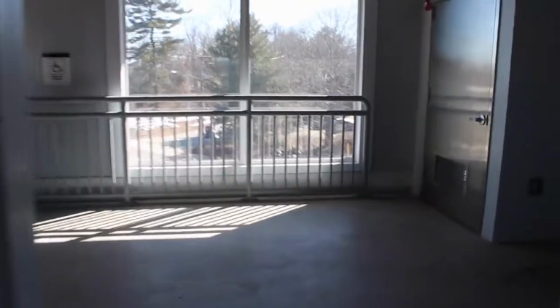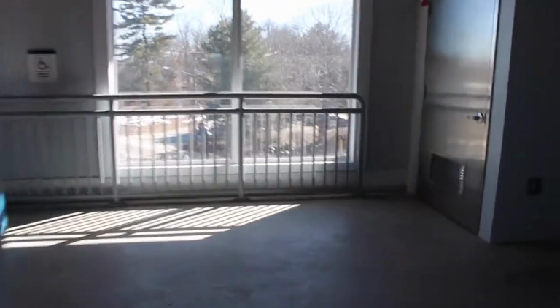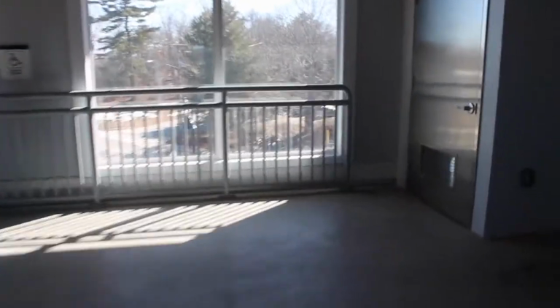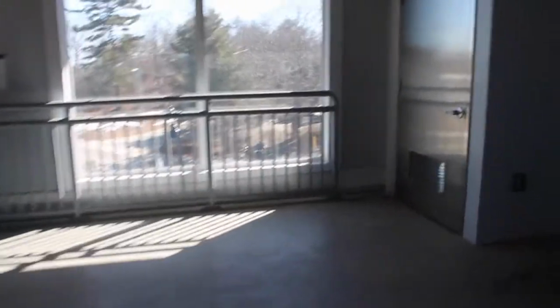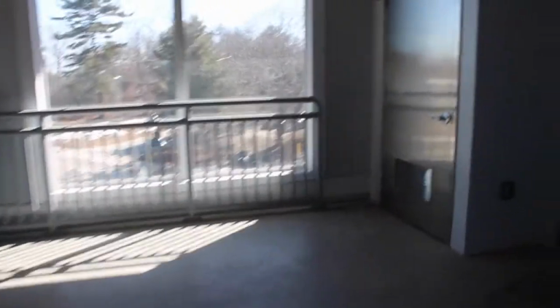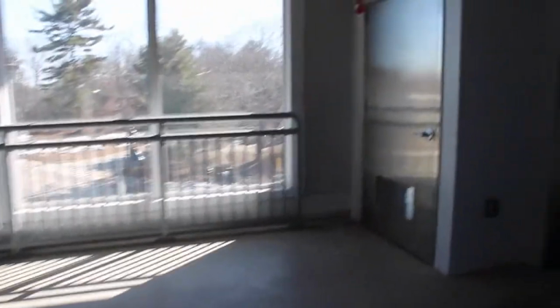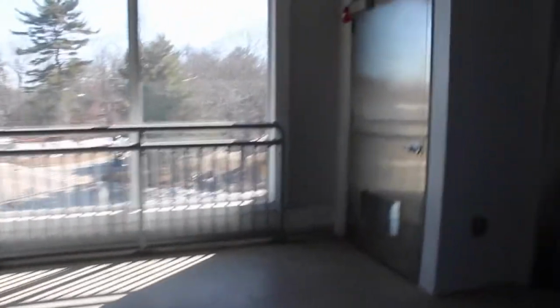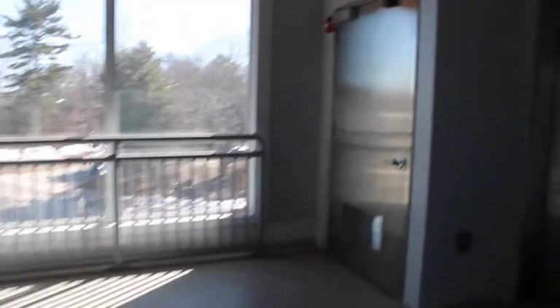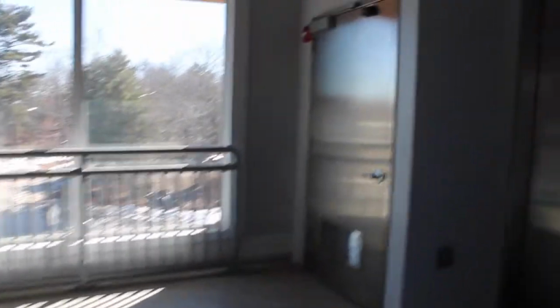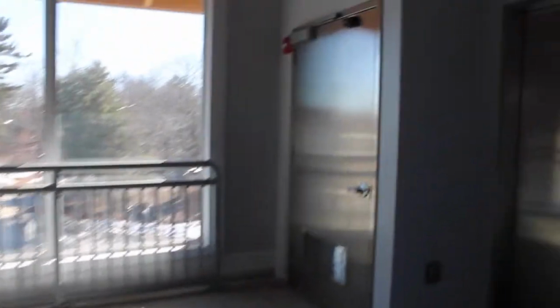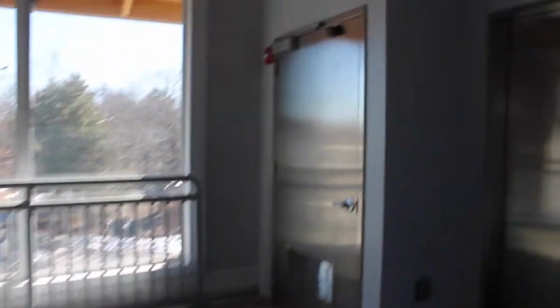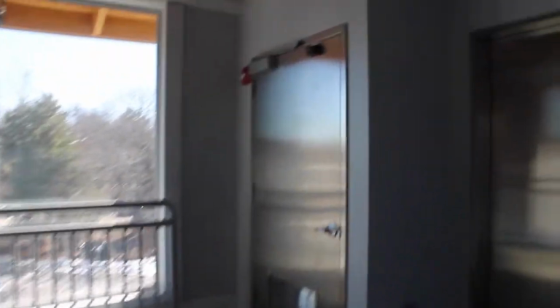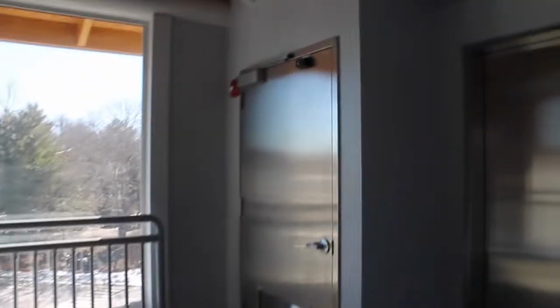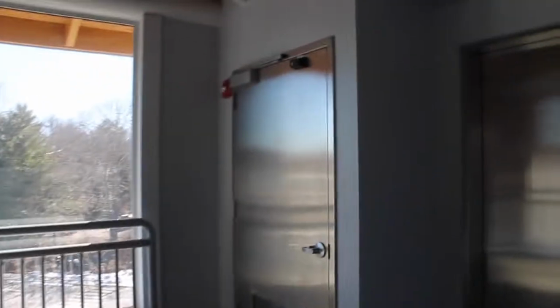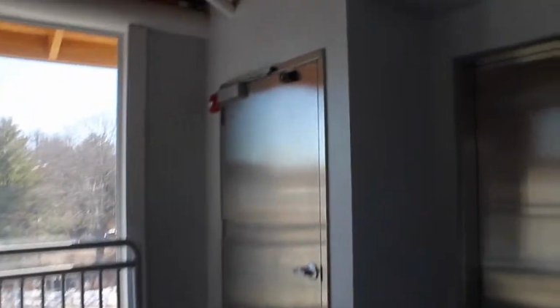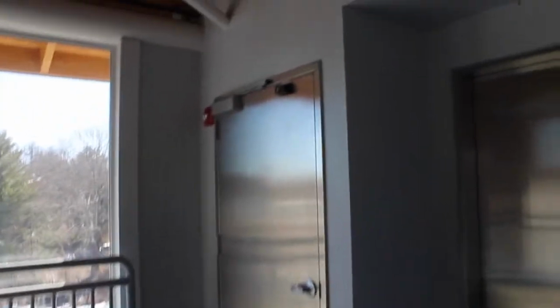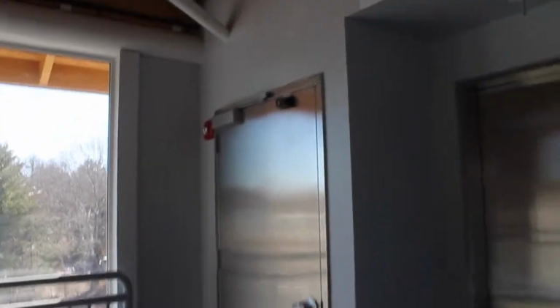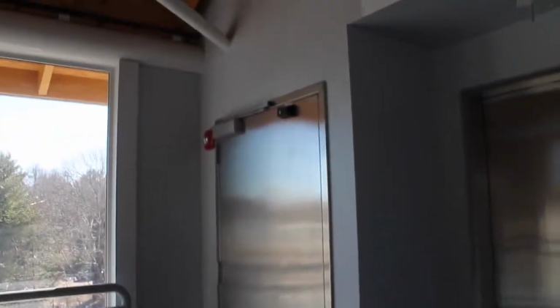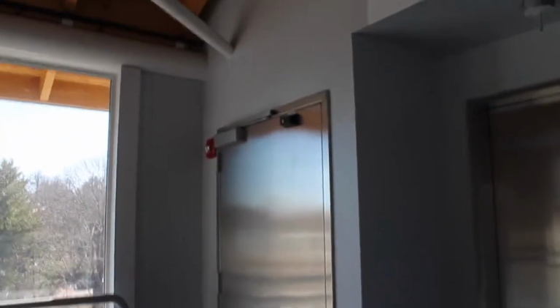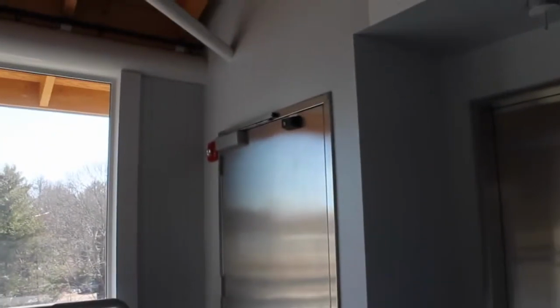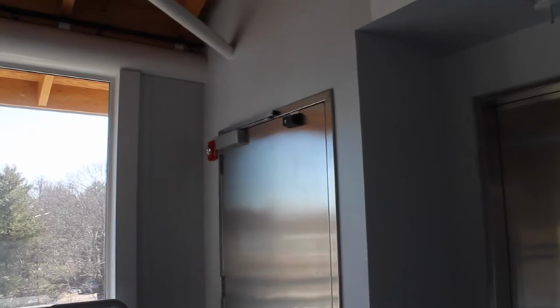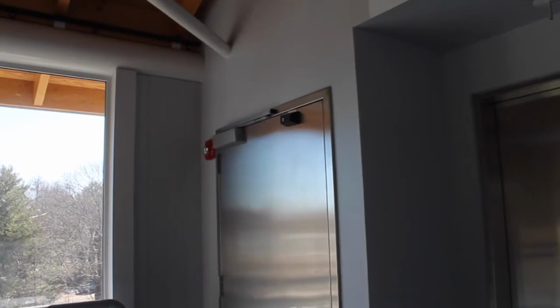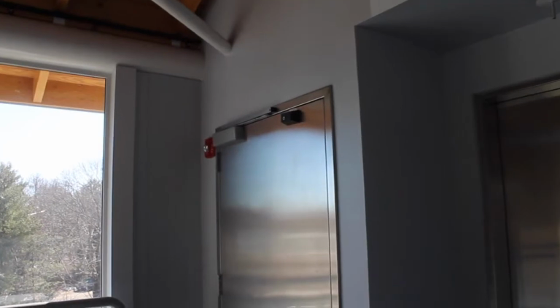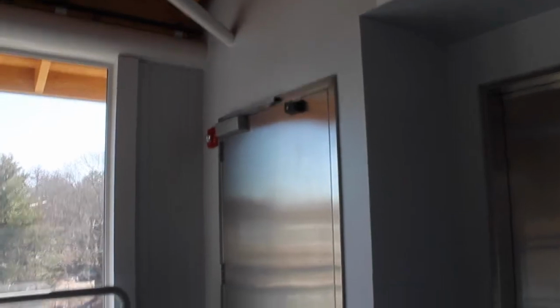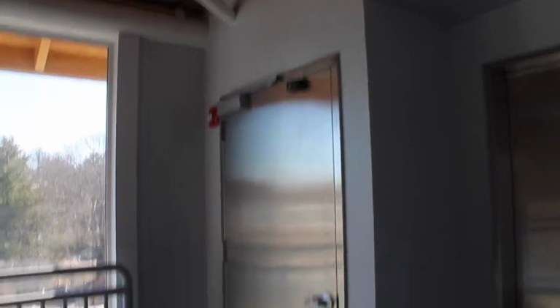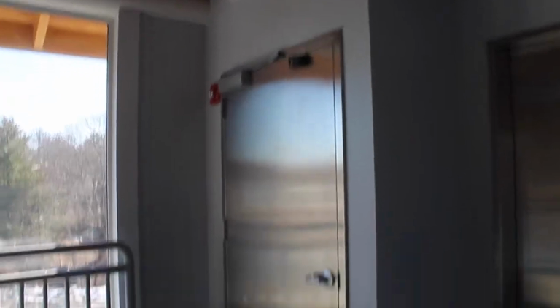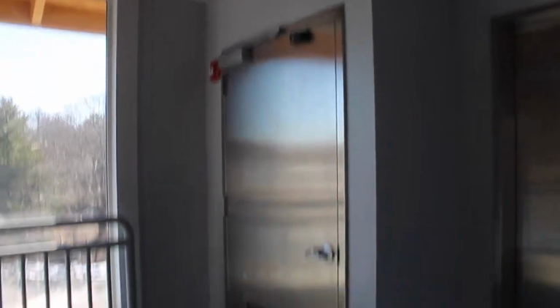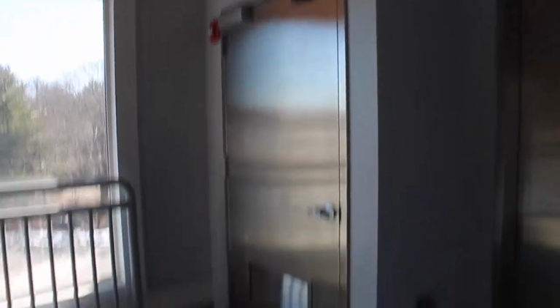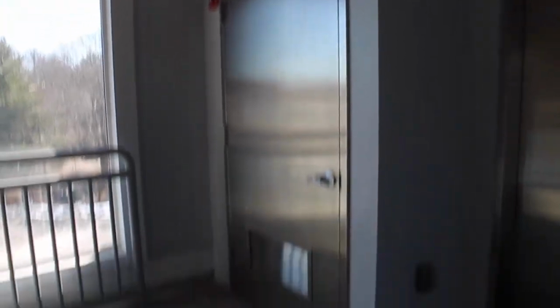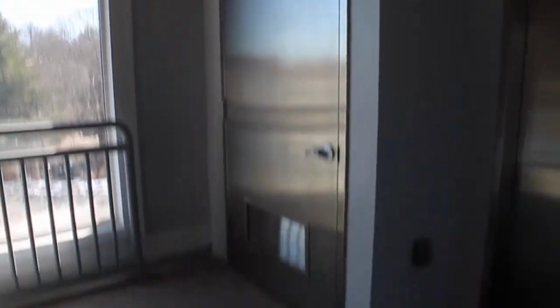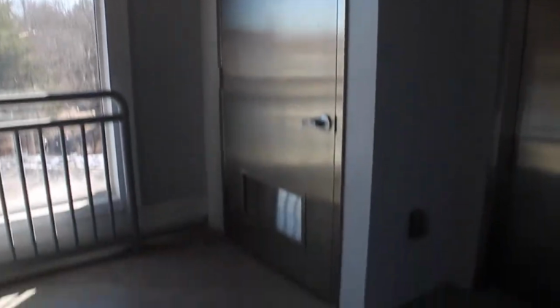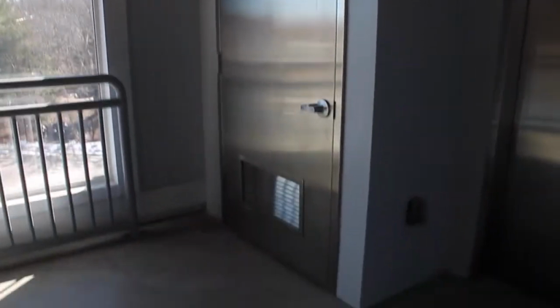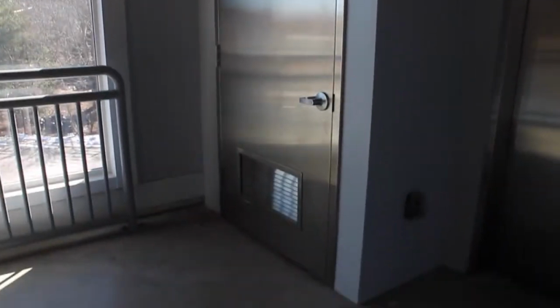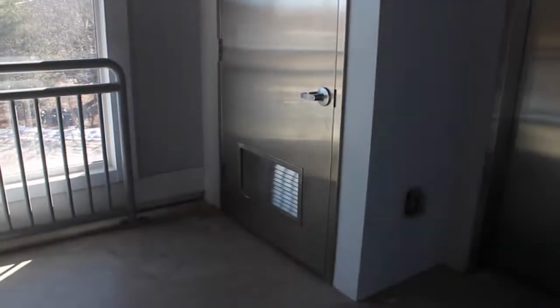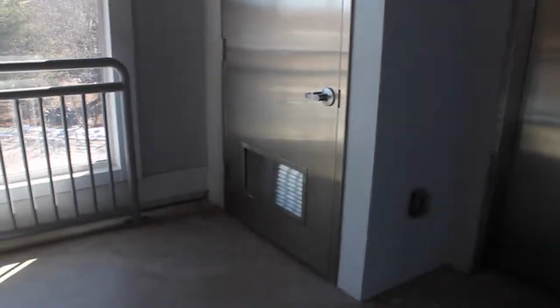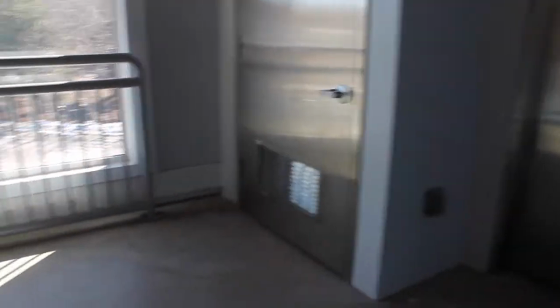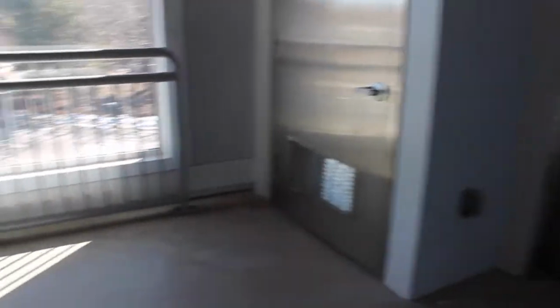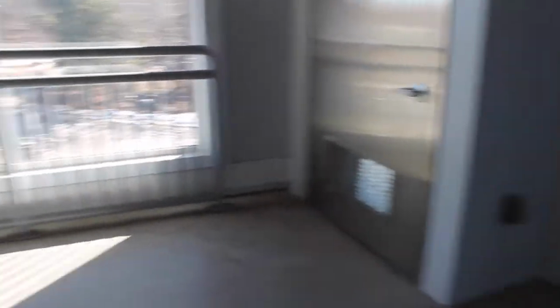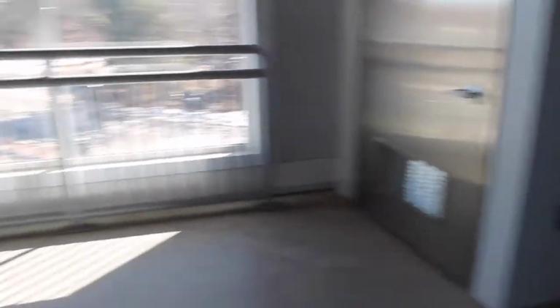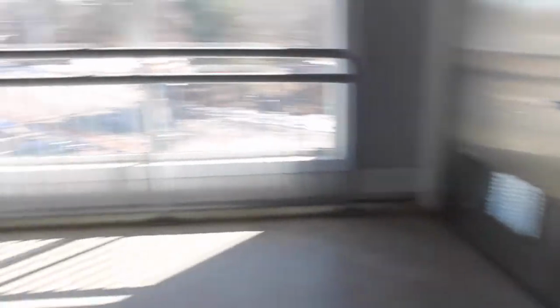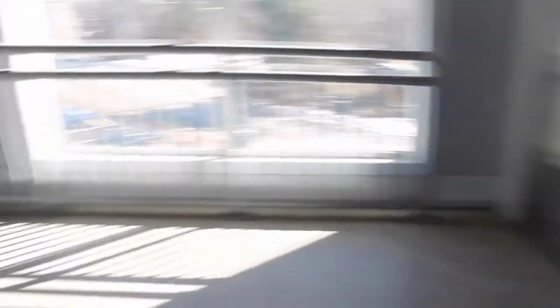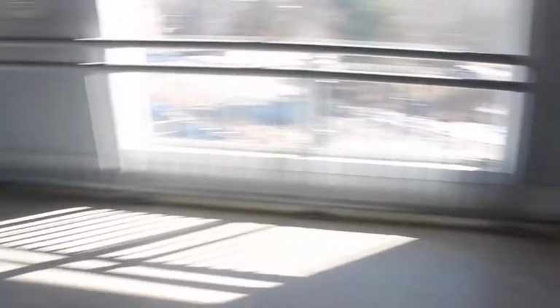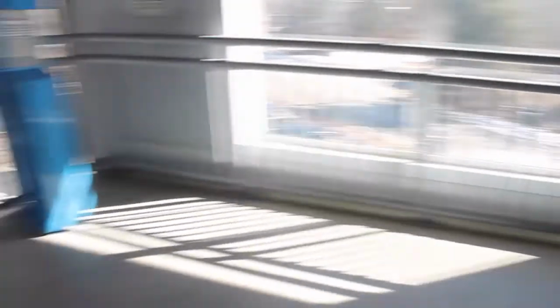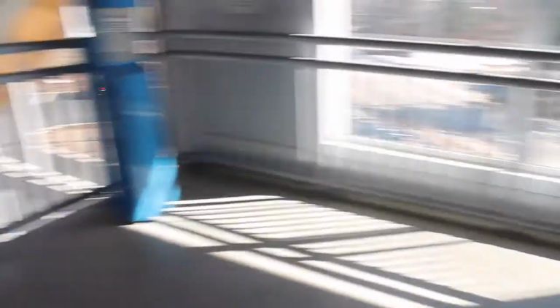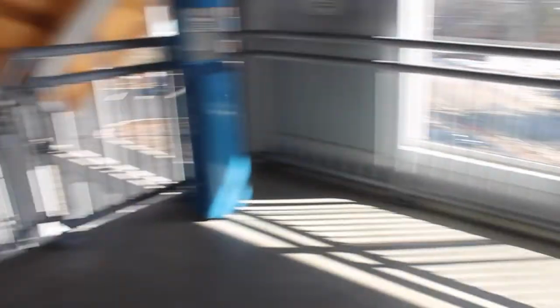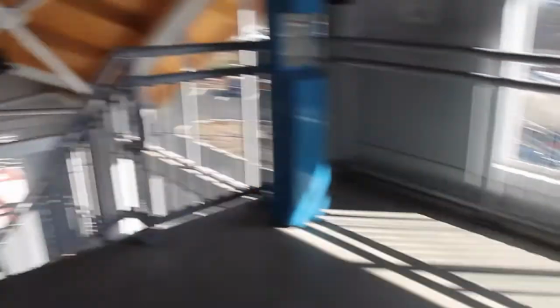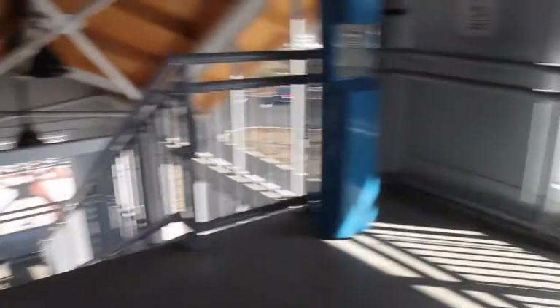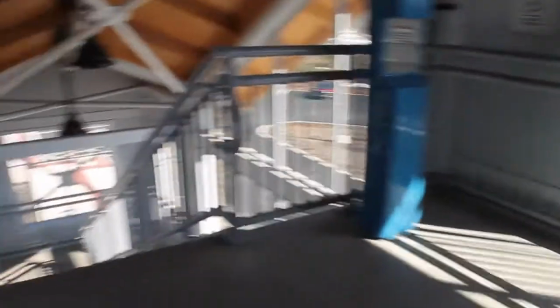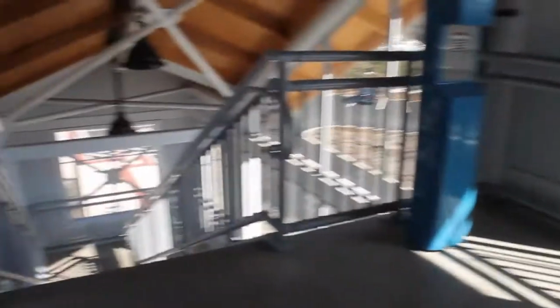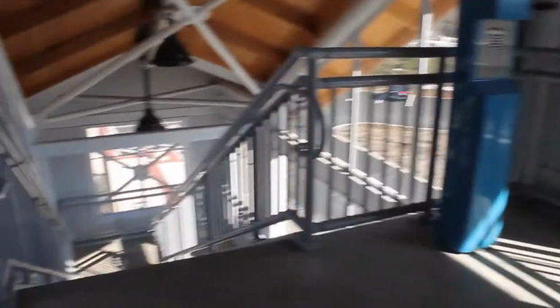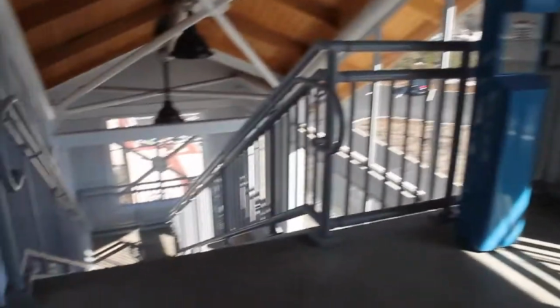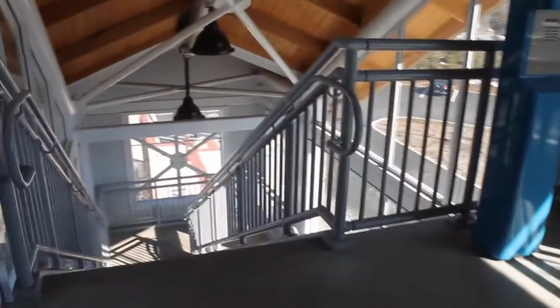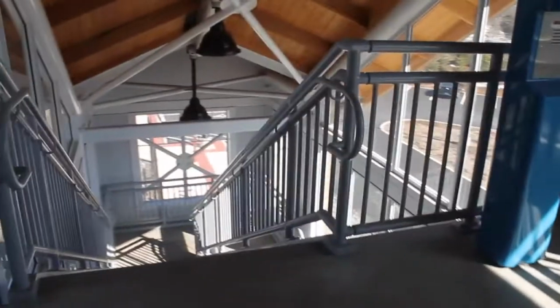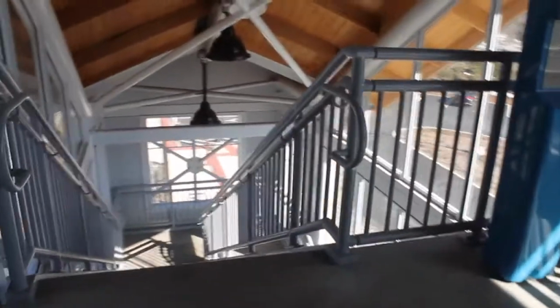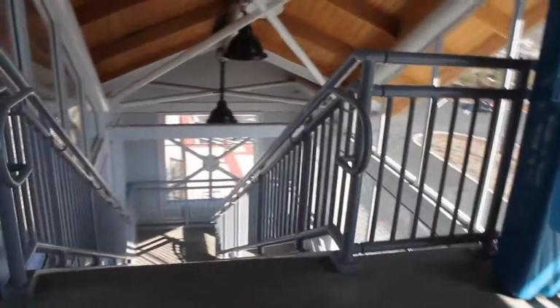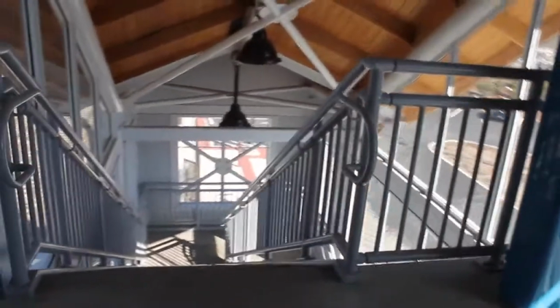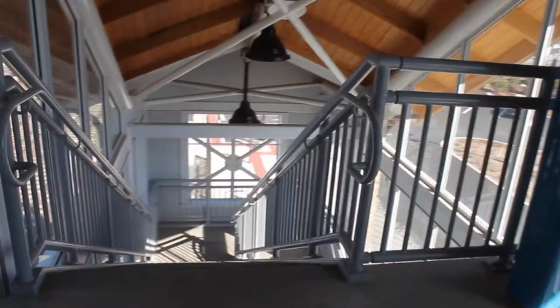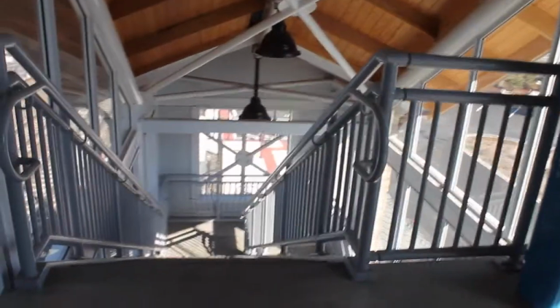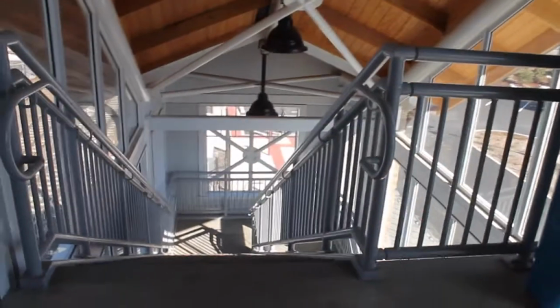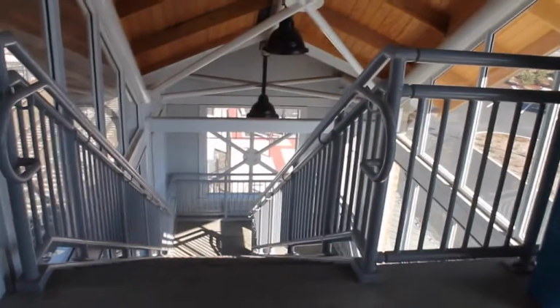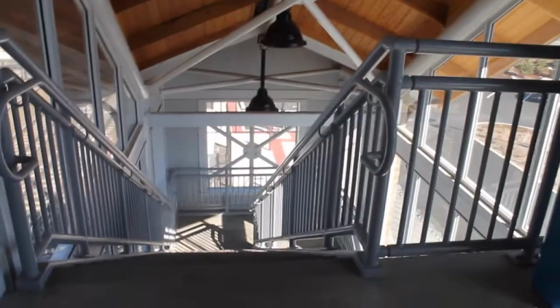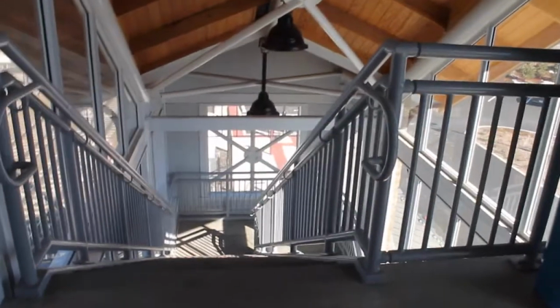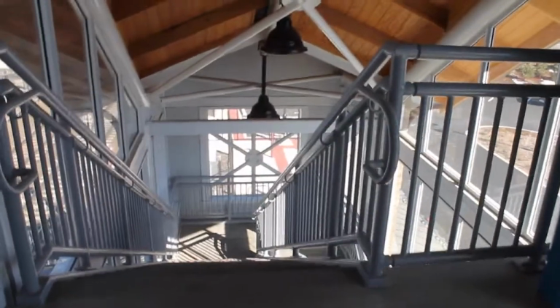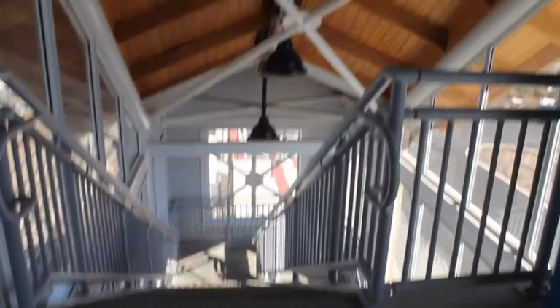There's the control room over there. There's the man-powered elevator, if you want to say that.